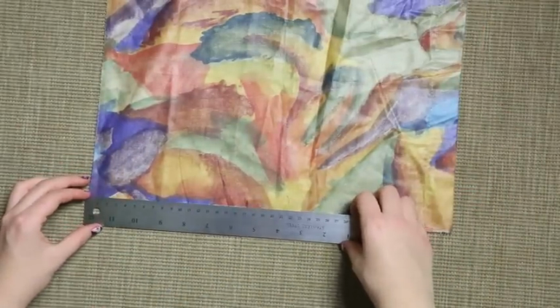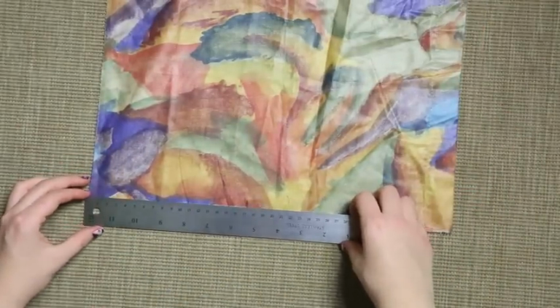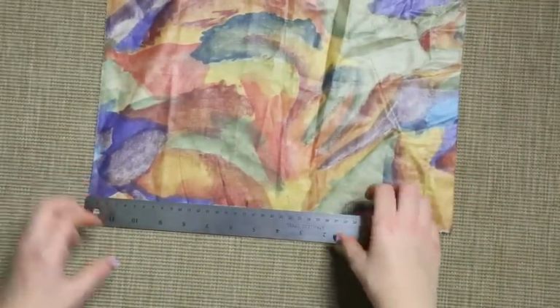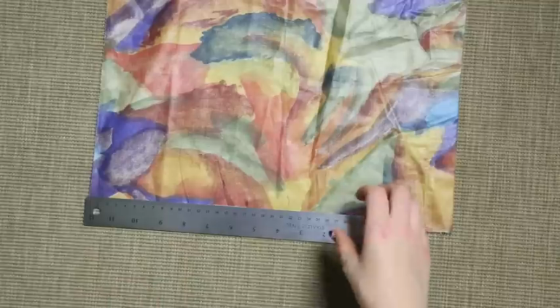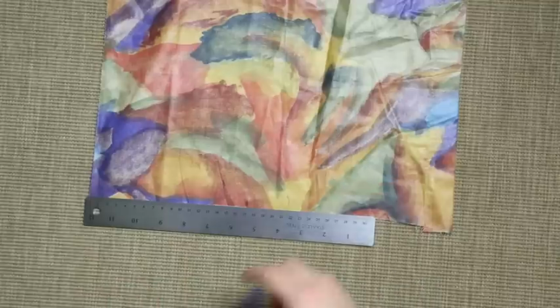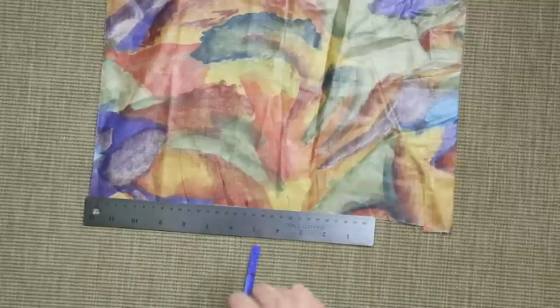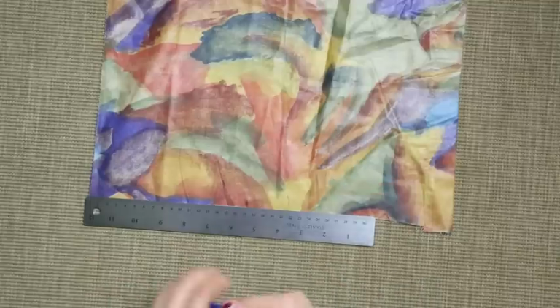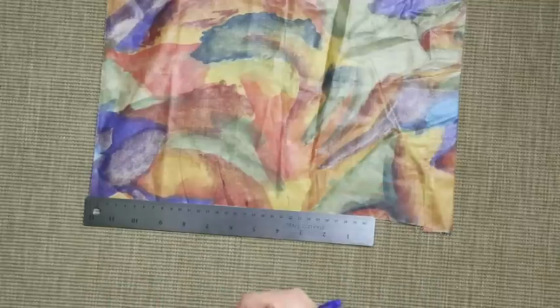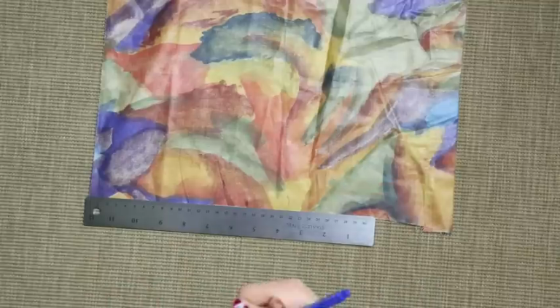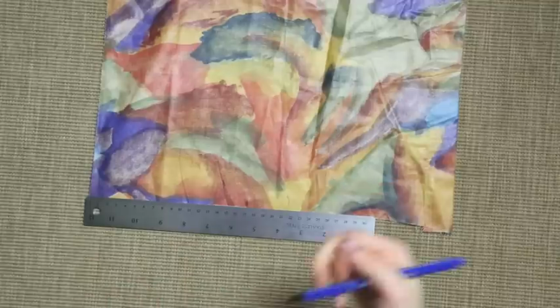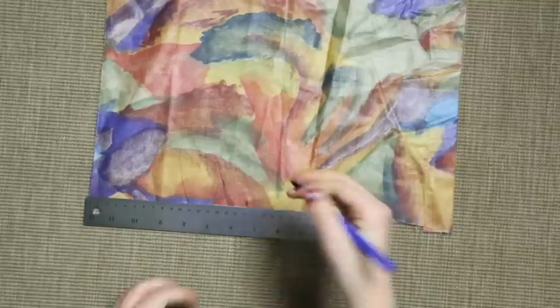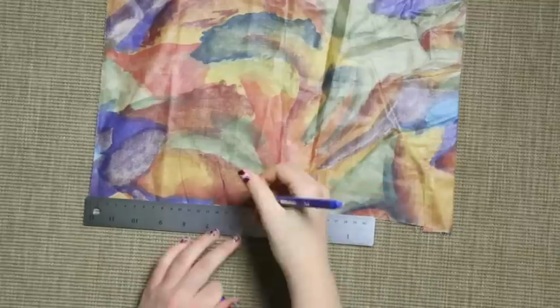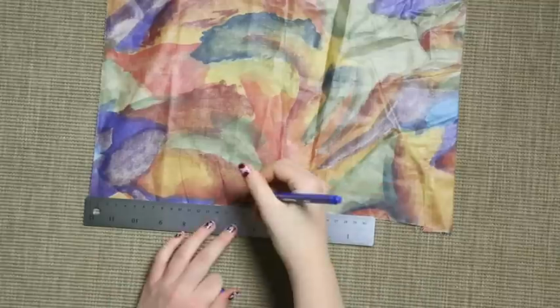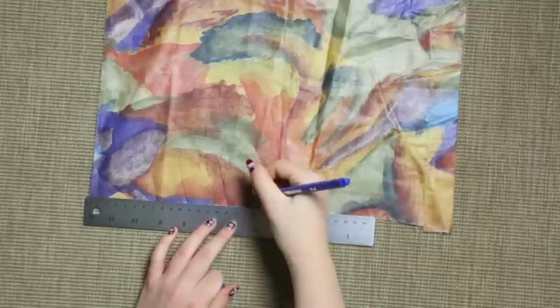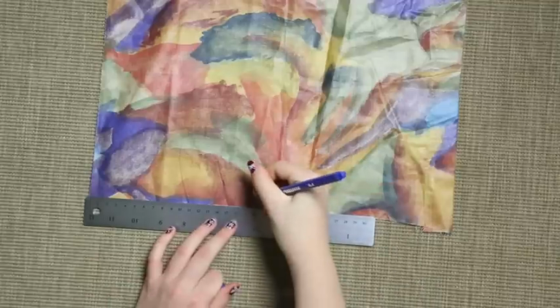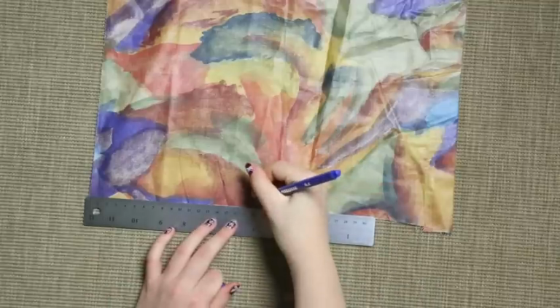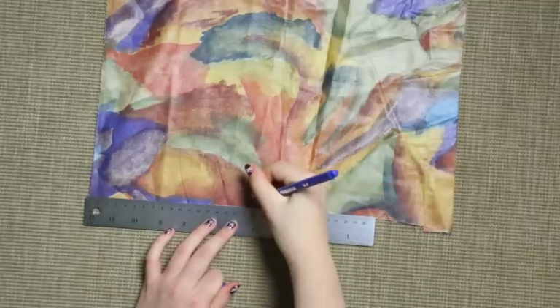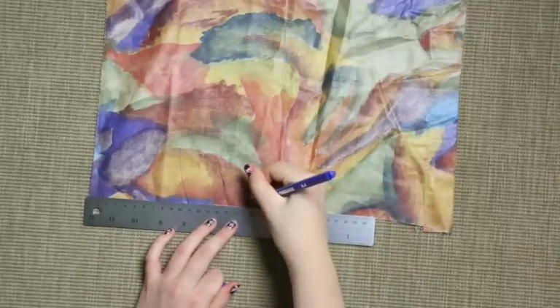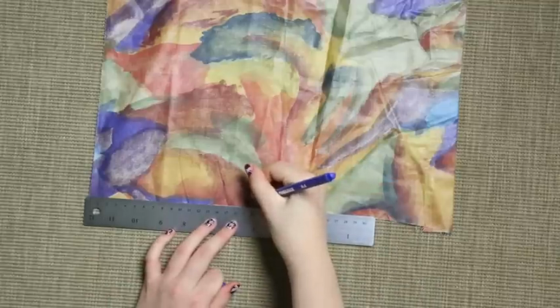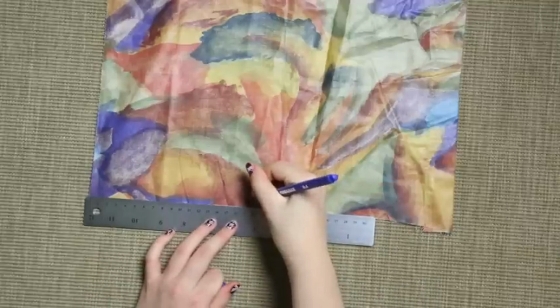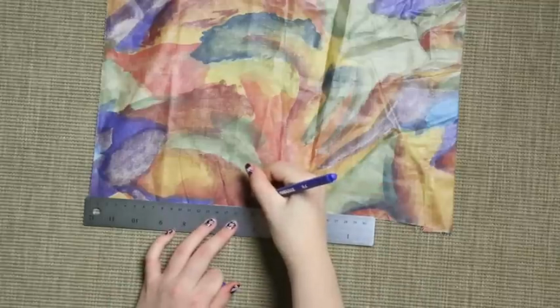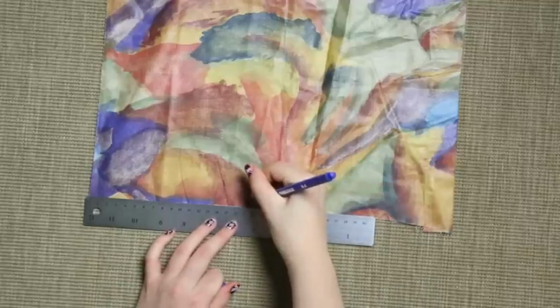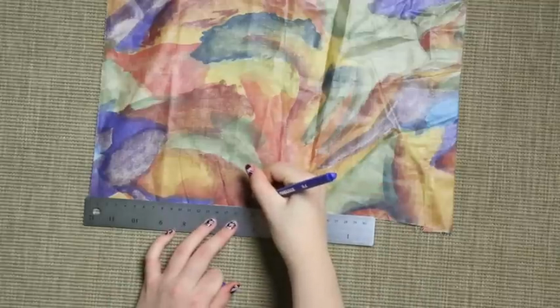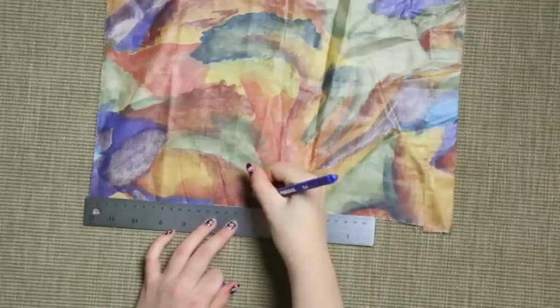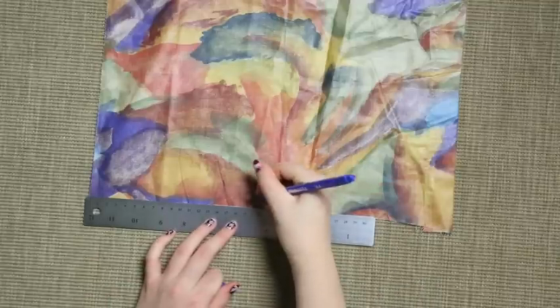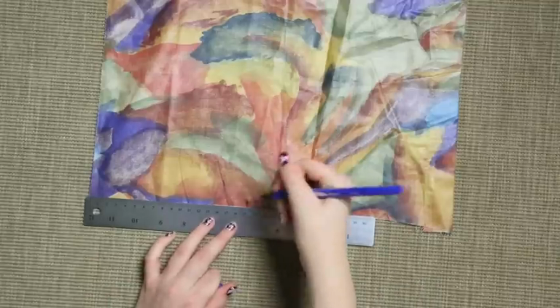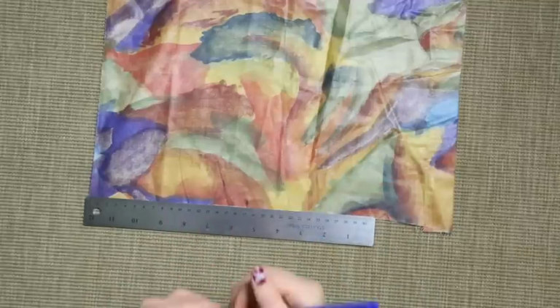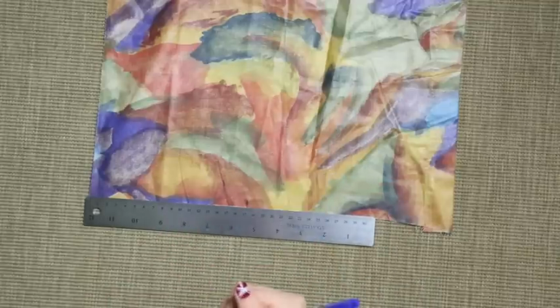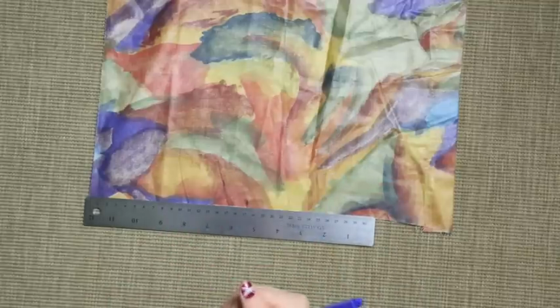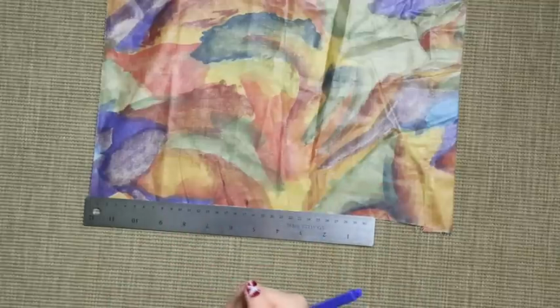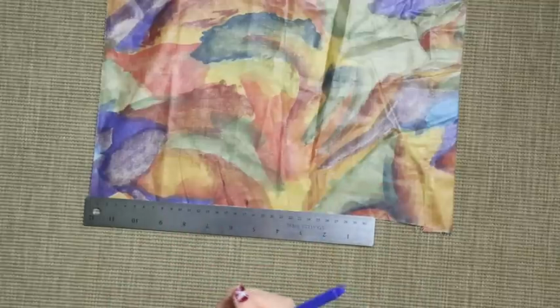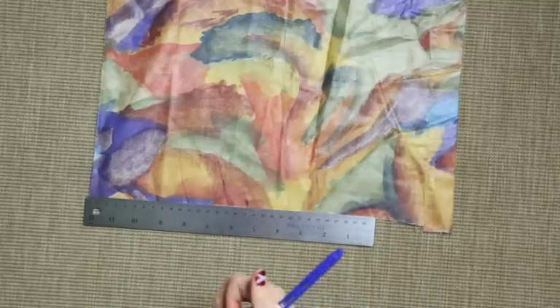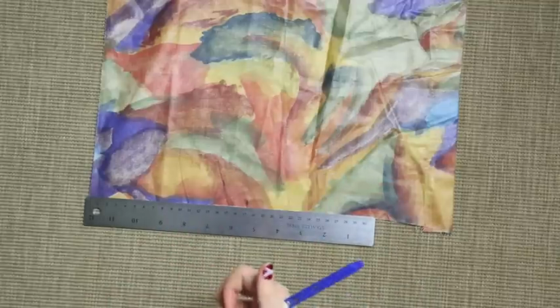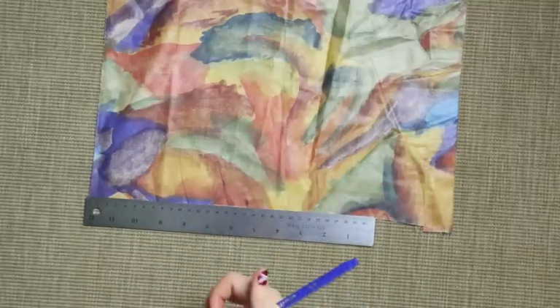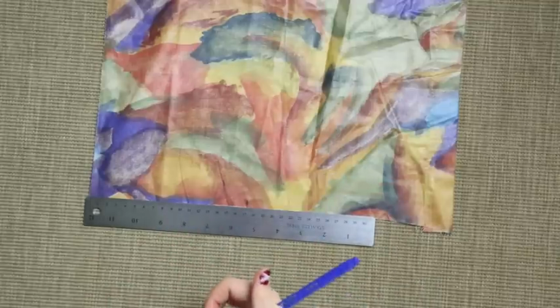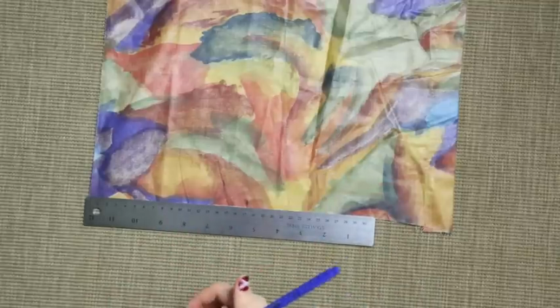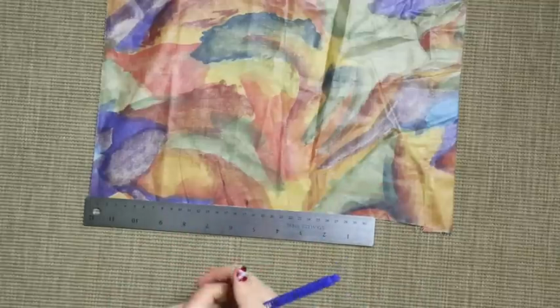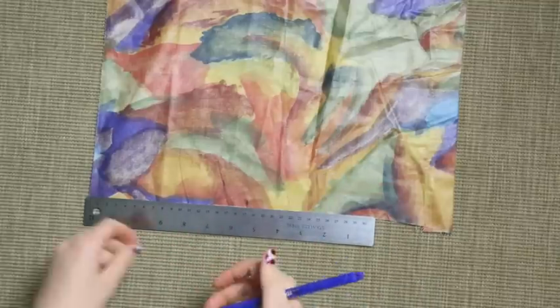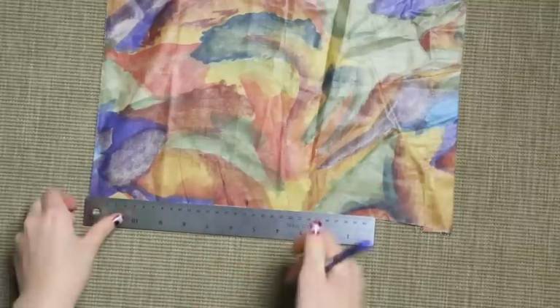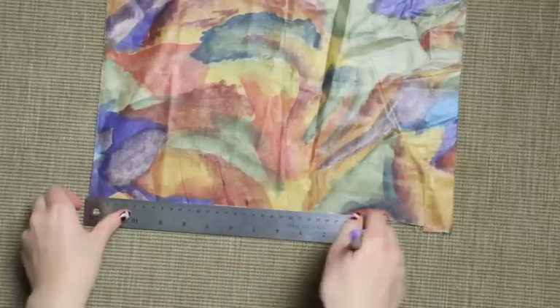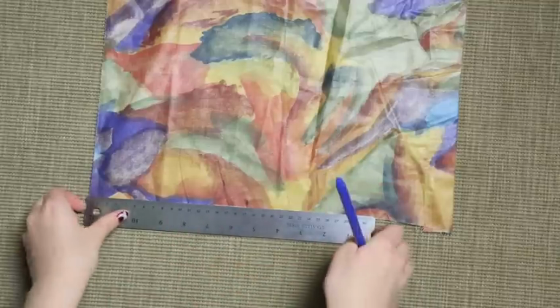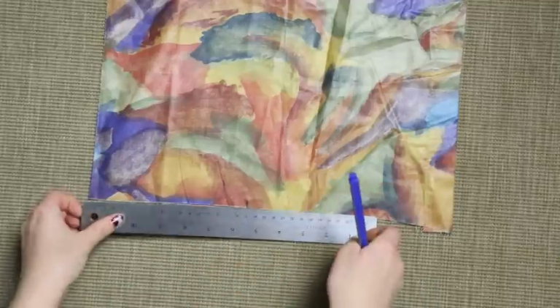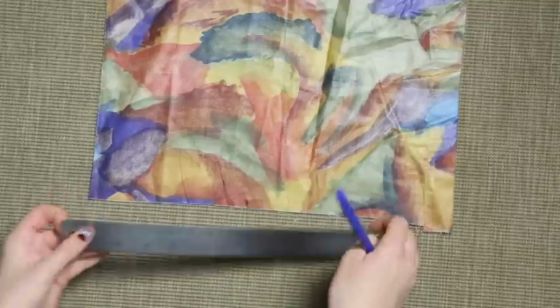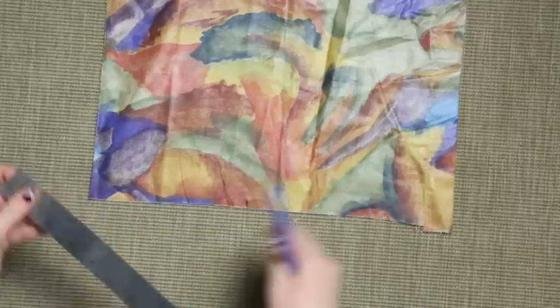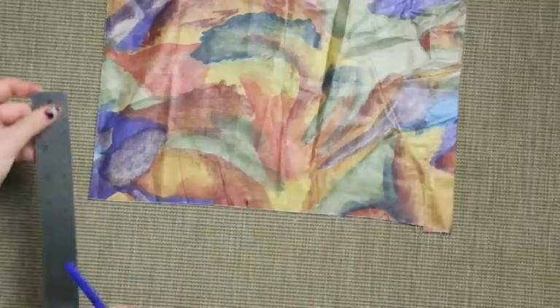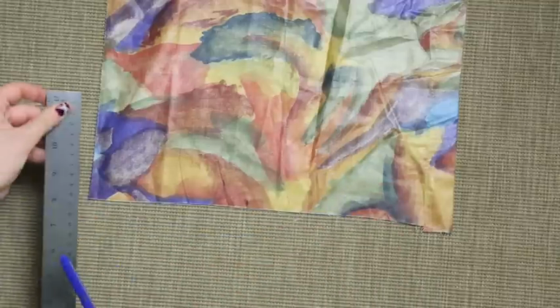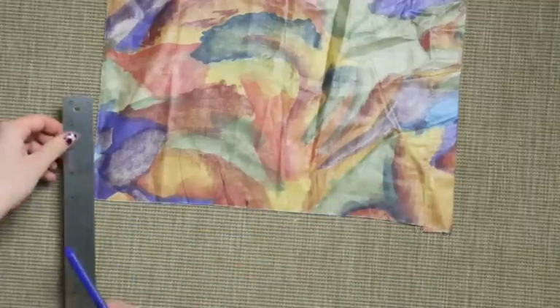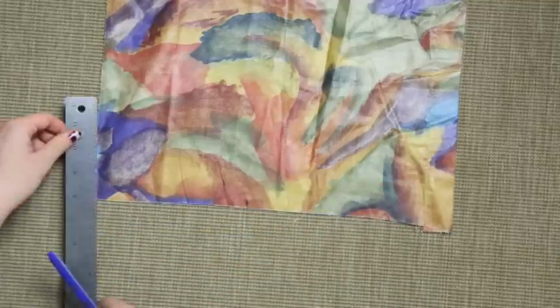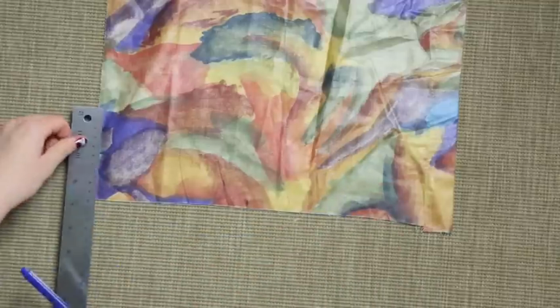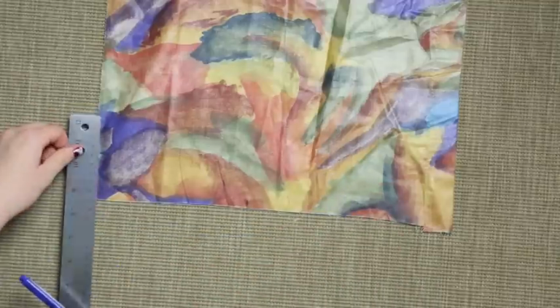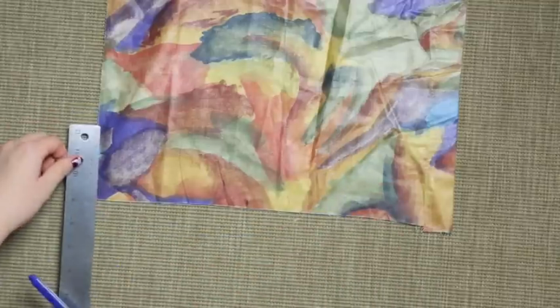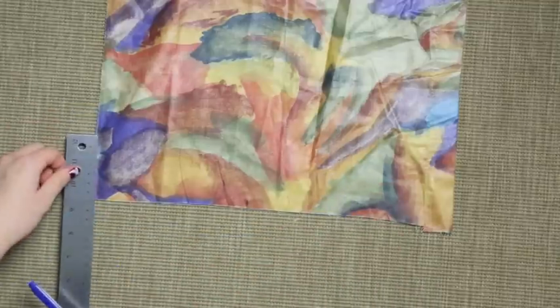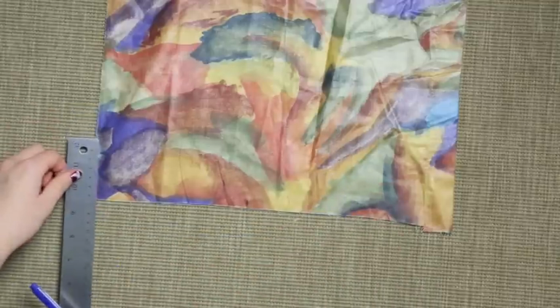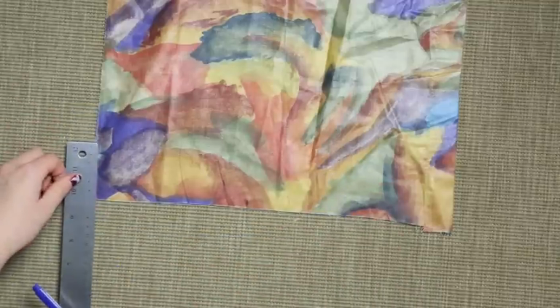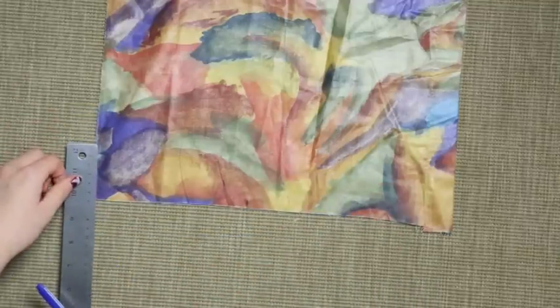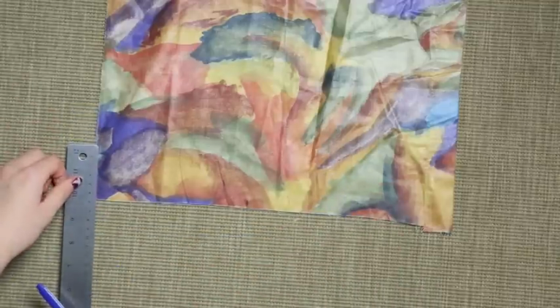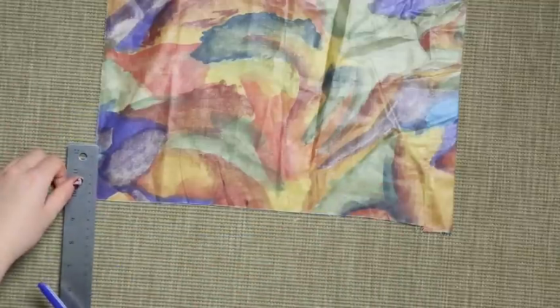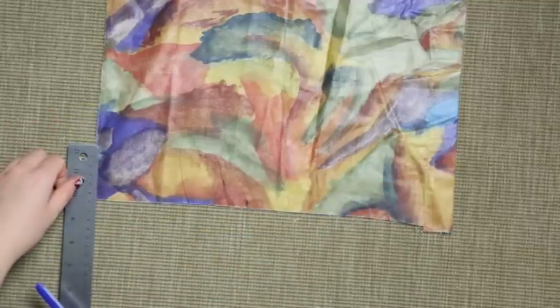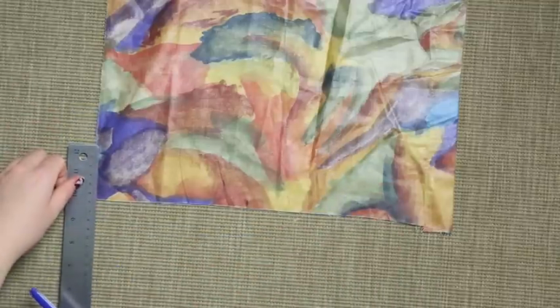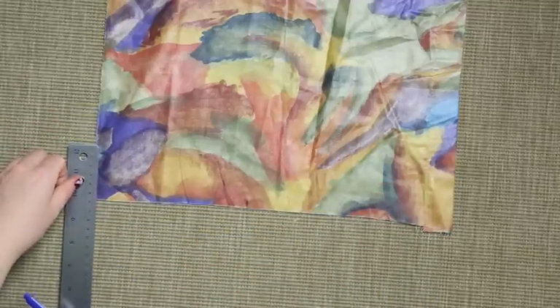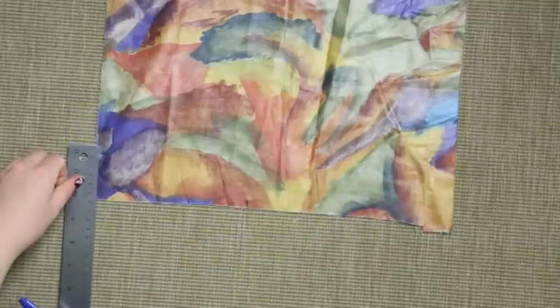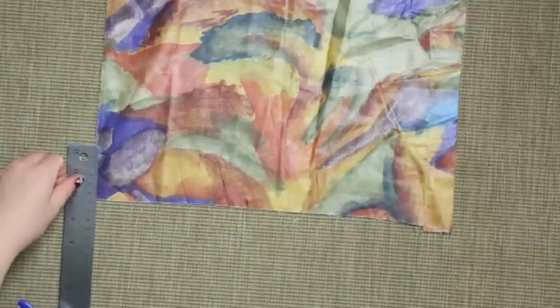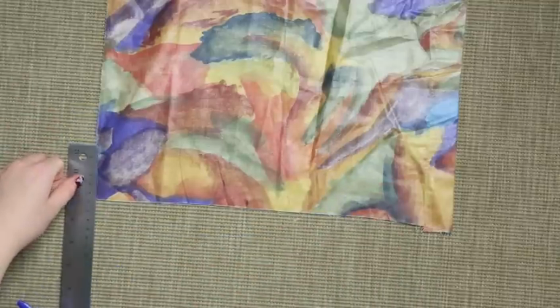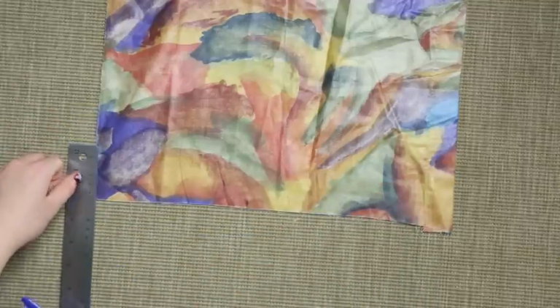Cut out a piece of 17 centimeters by 5.5 centimeters.